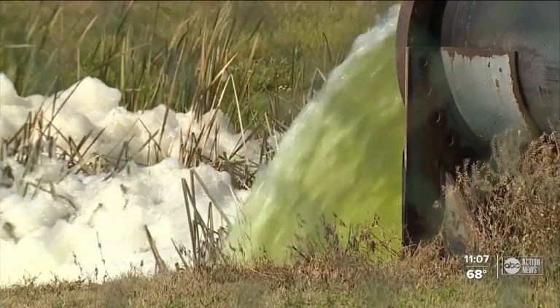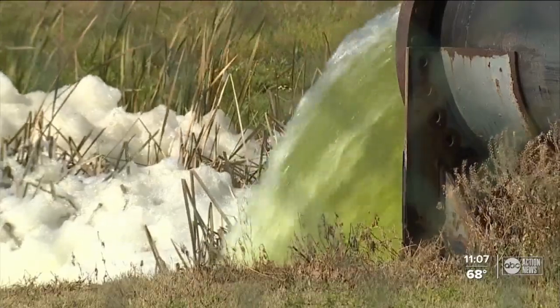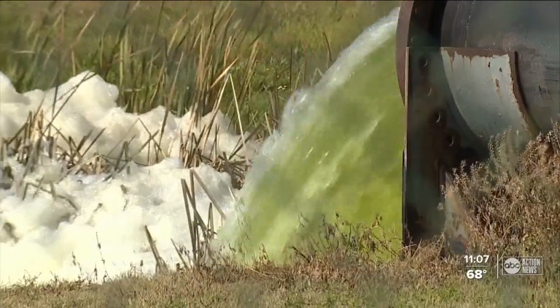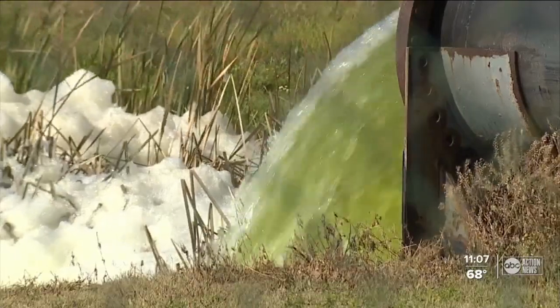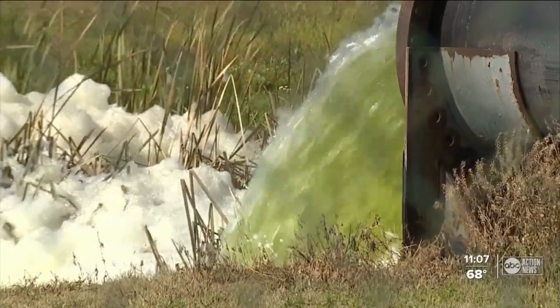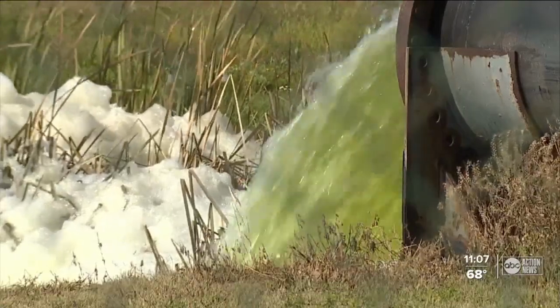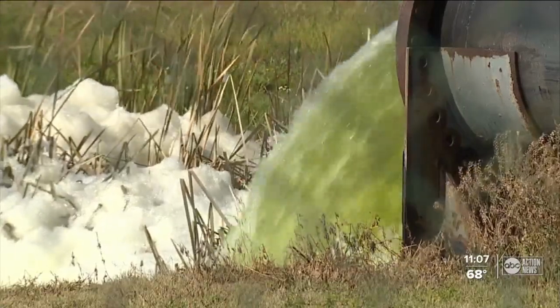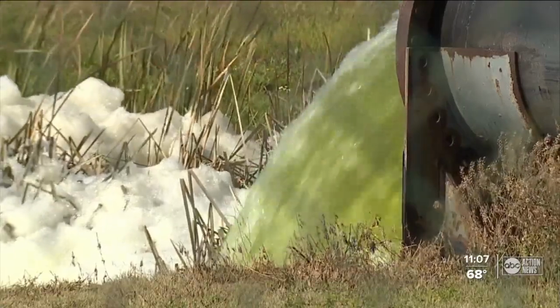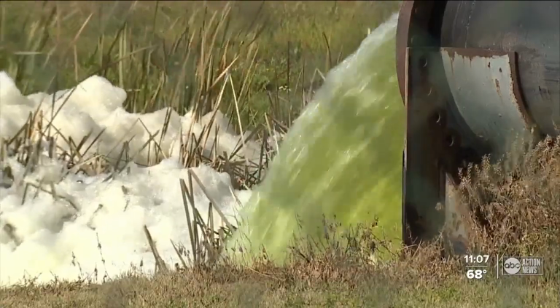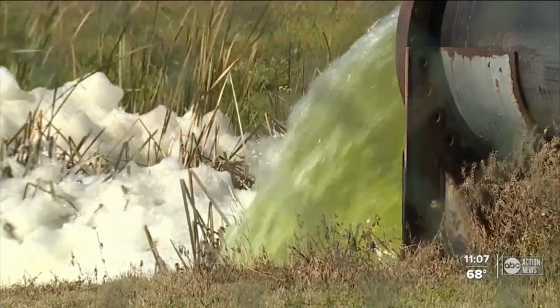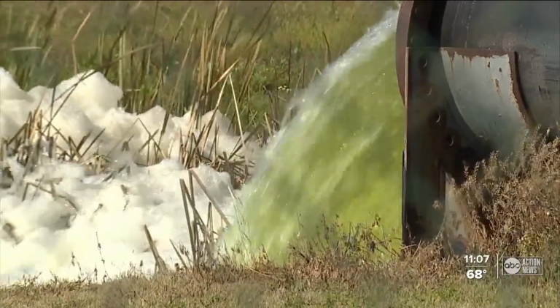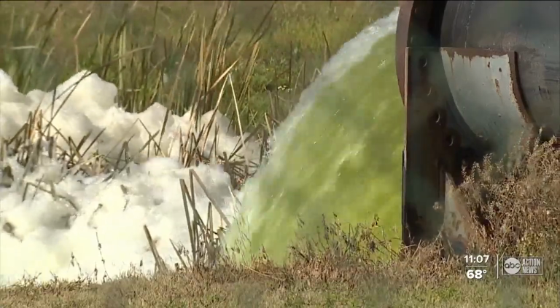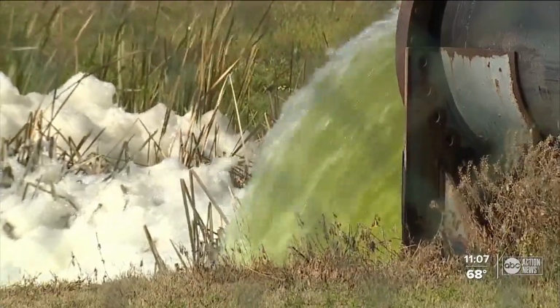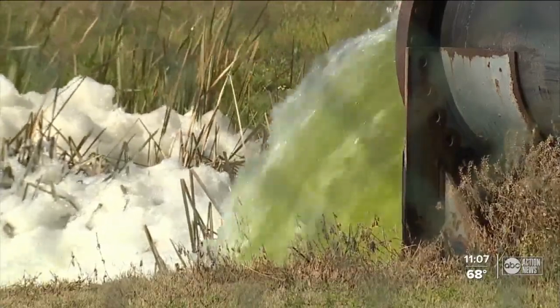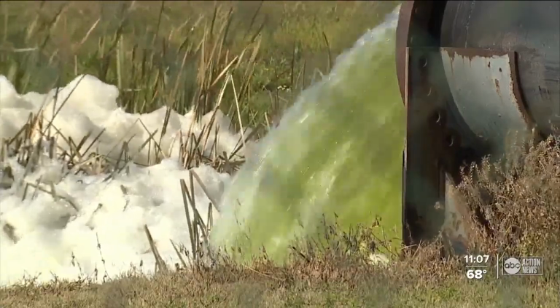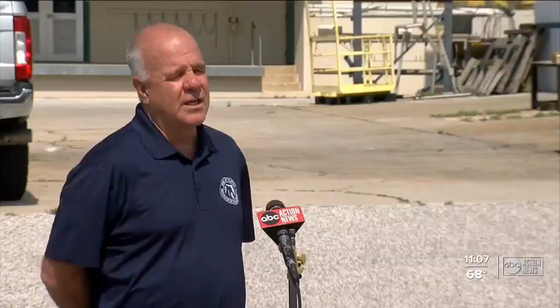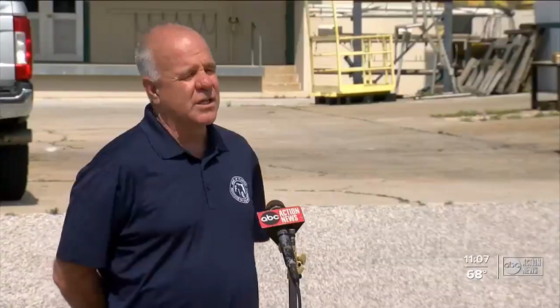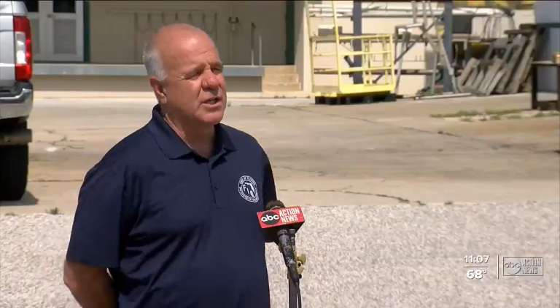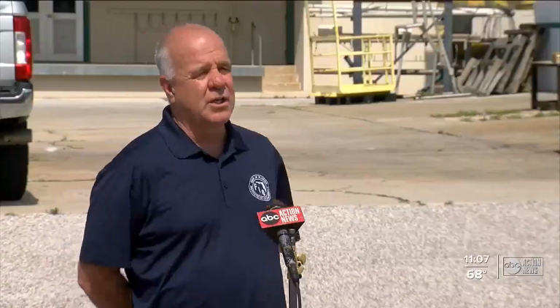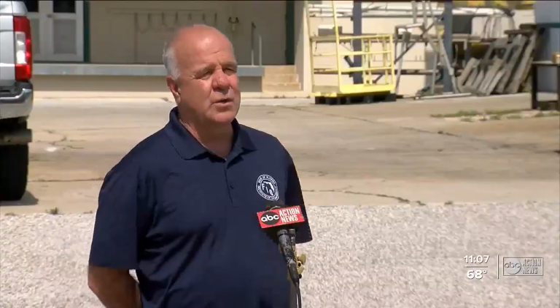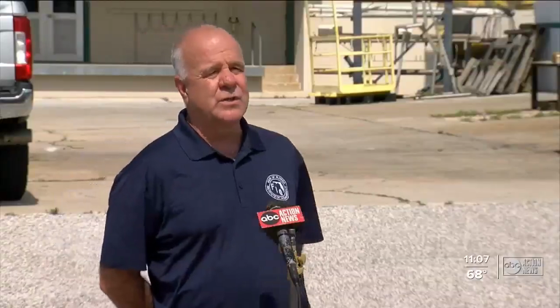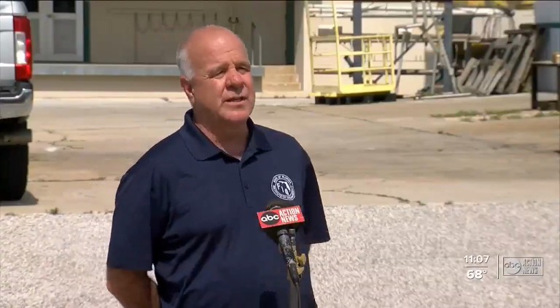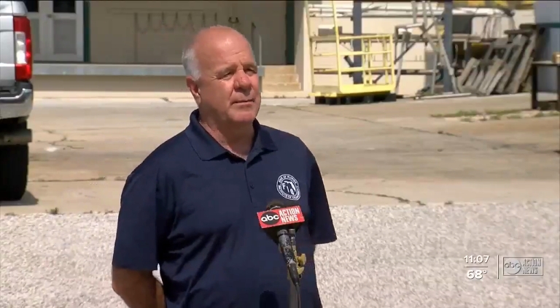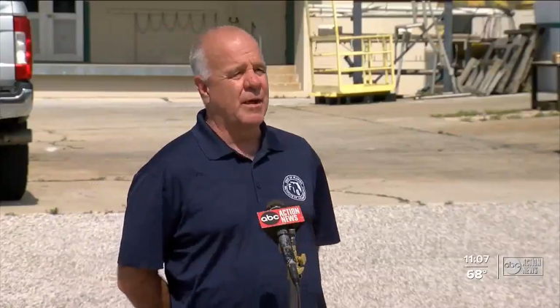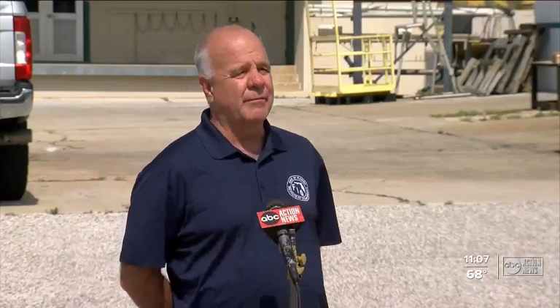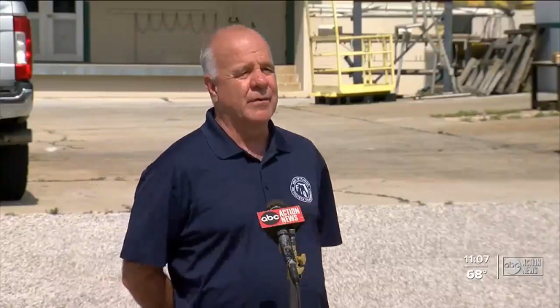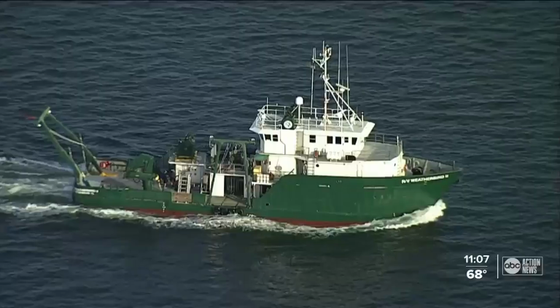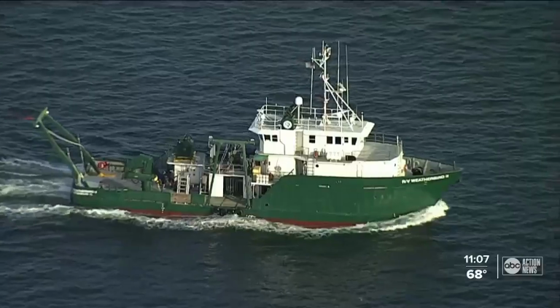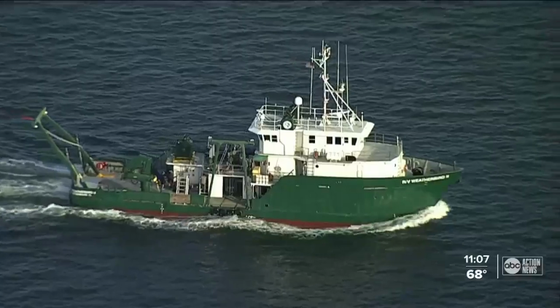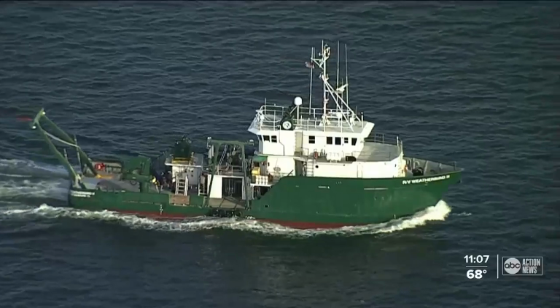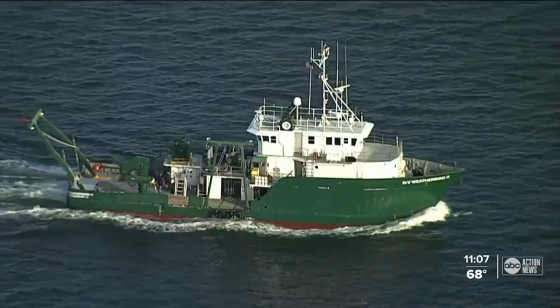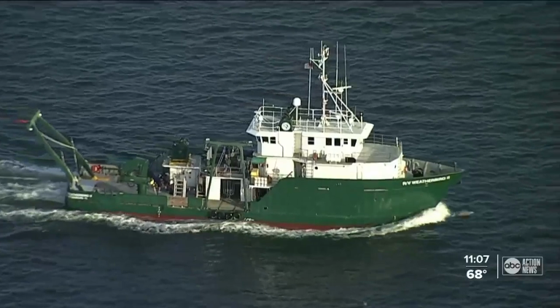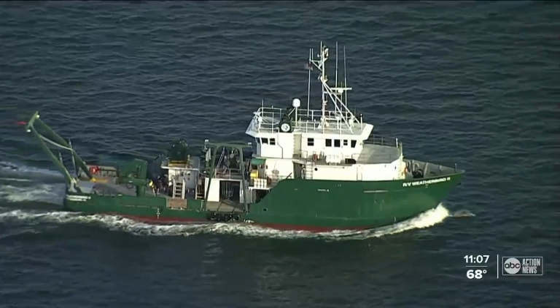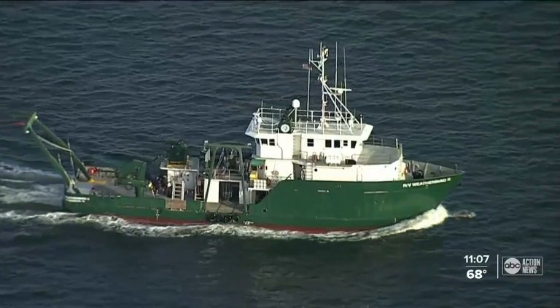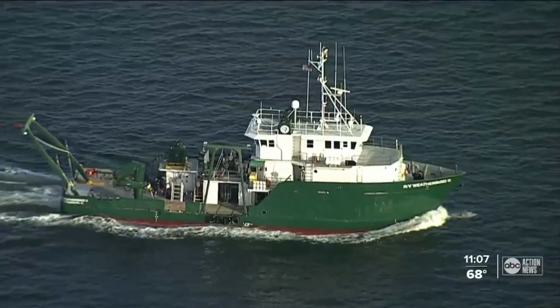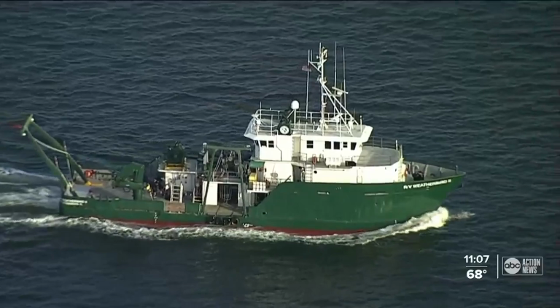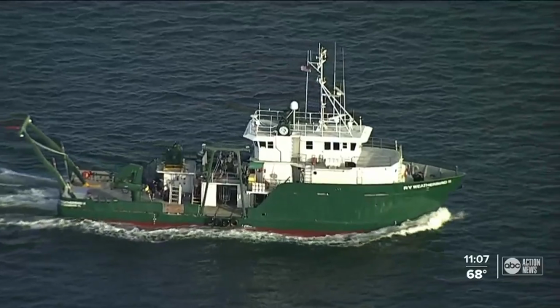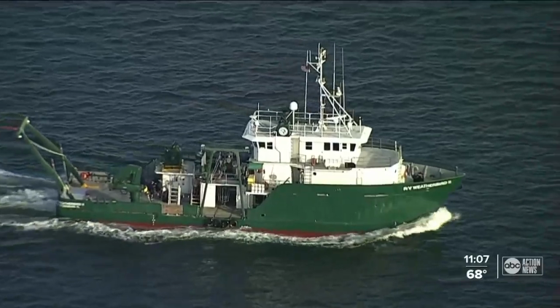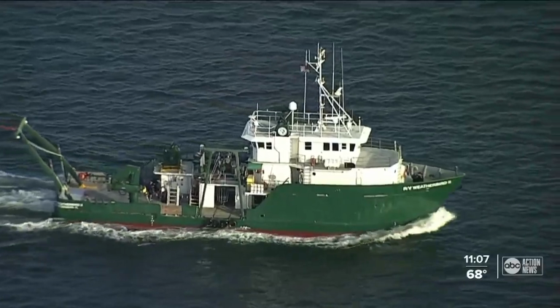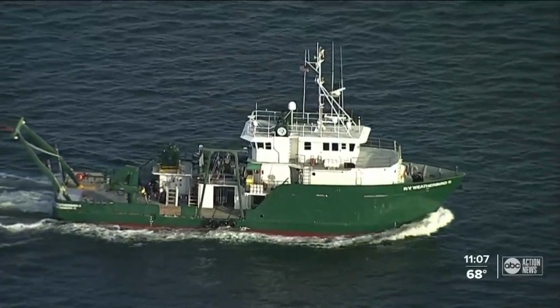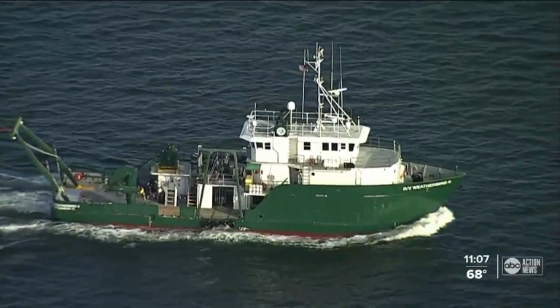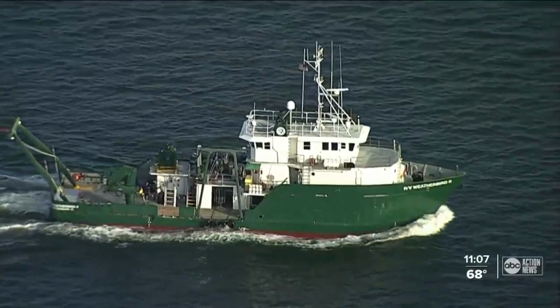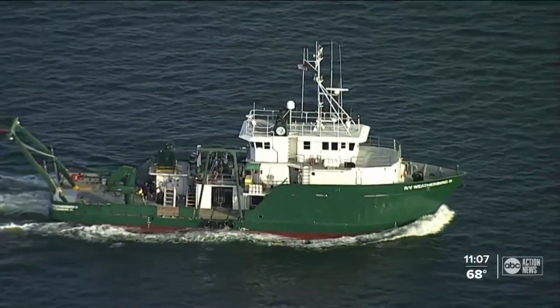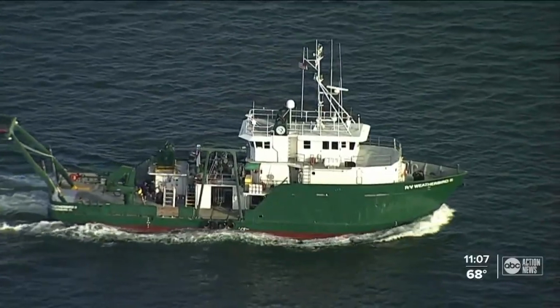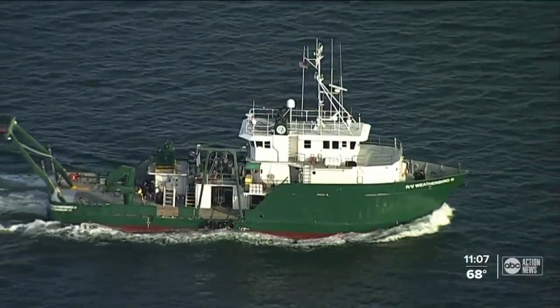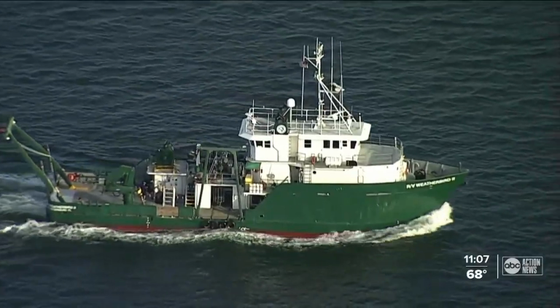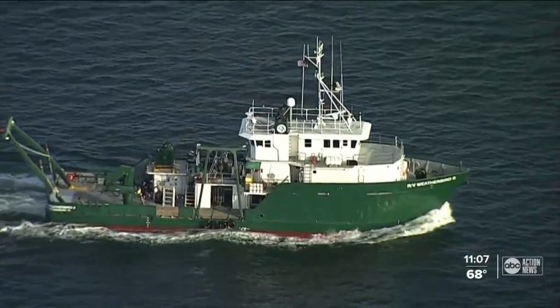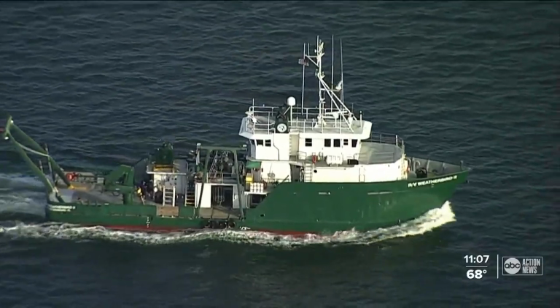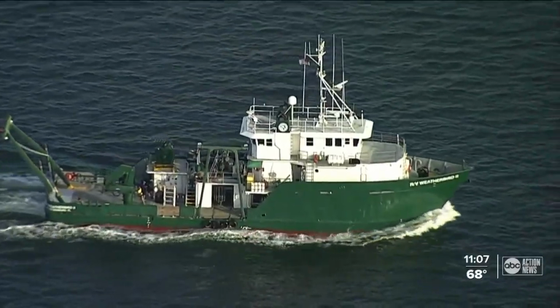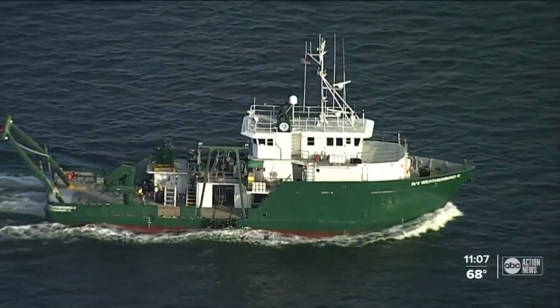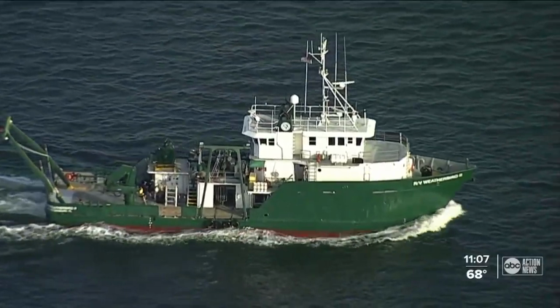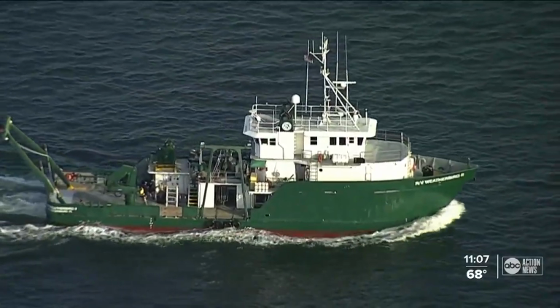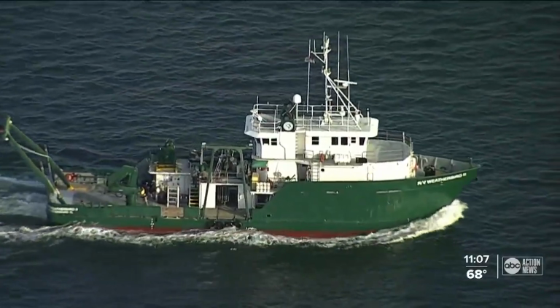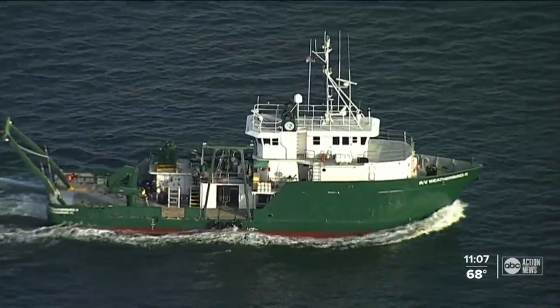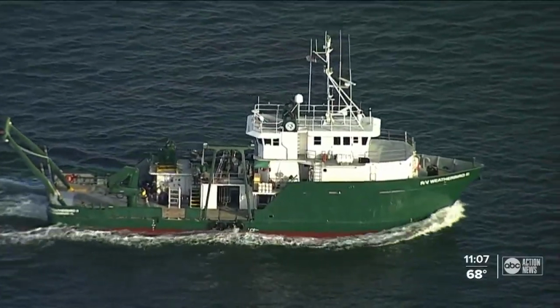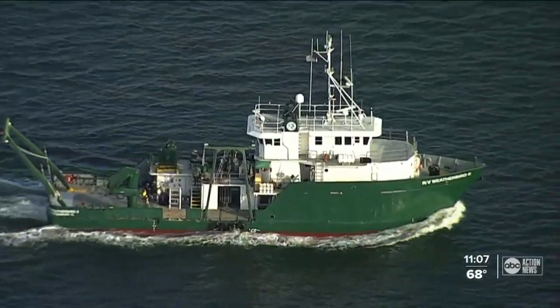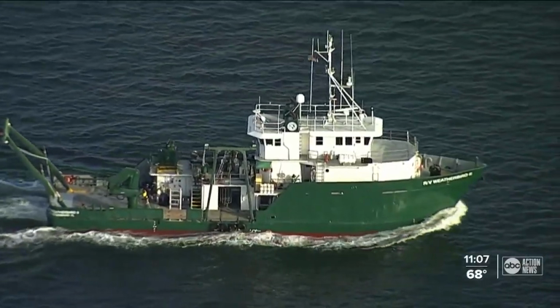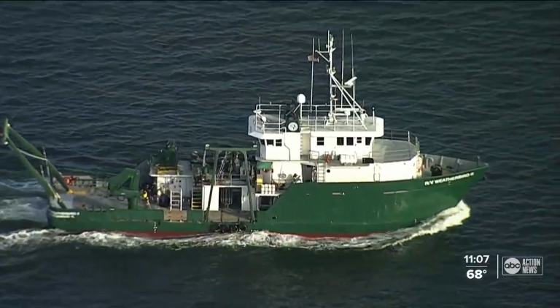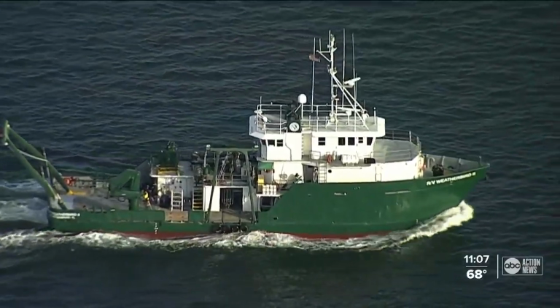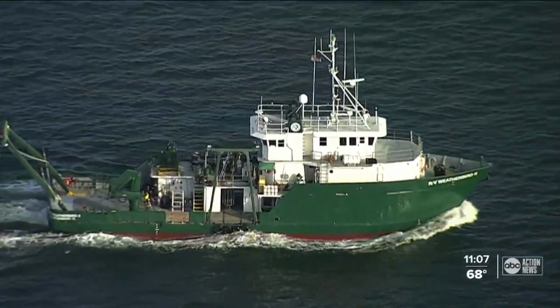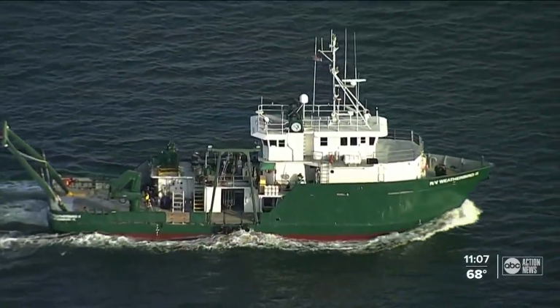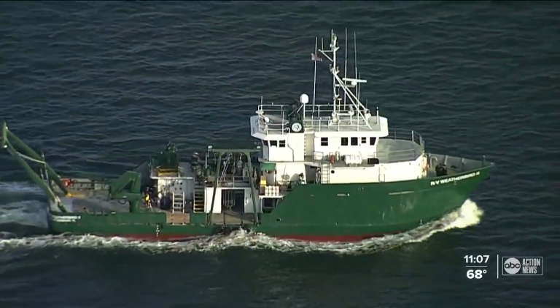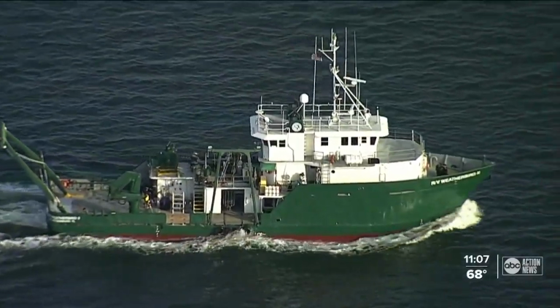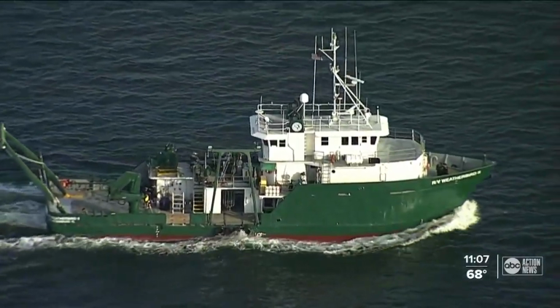As water pumps into Port Manatee, it's a huge team effort. Researchers are keeping a close eye on a treasured piece of Florida — Tampa Bay.